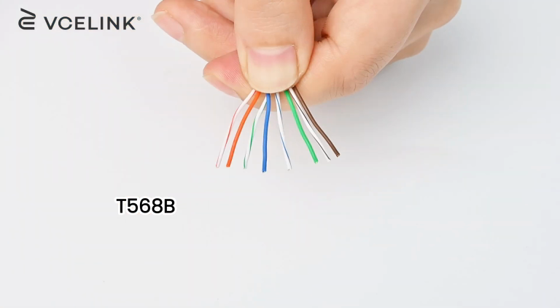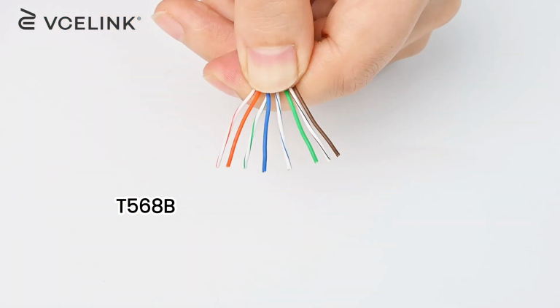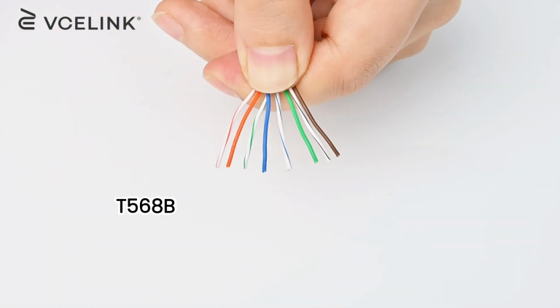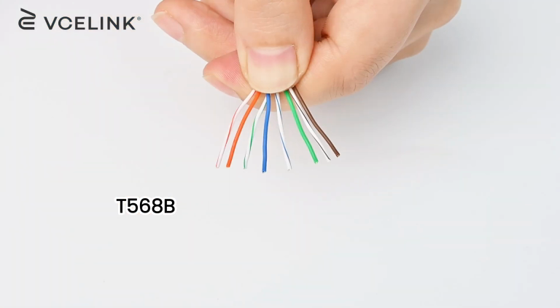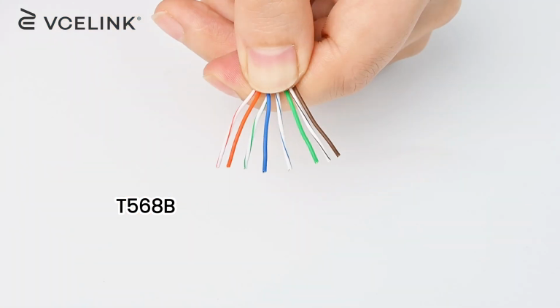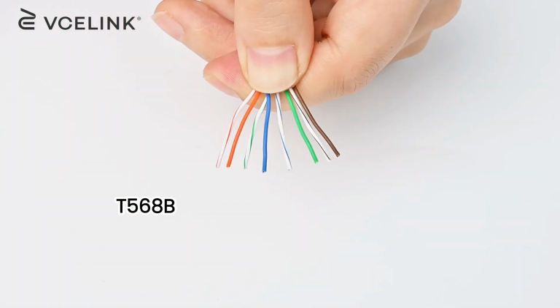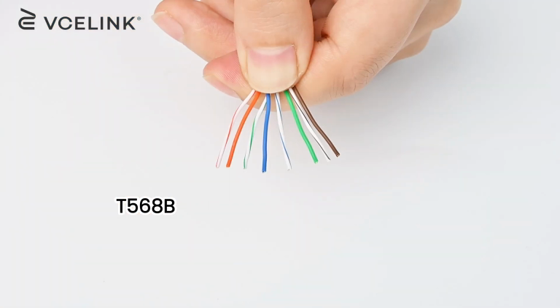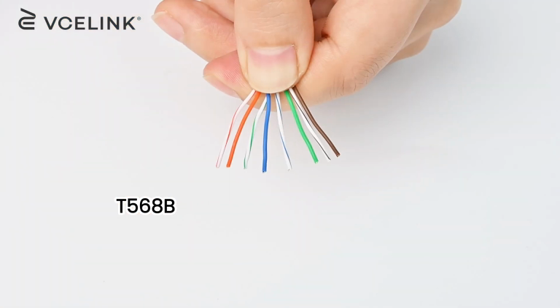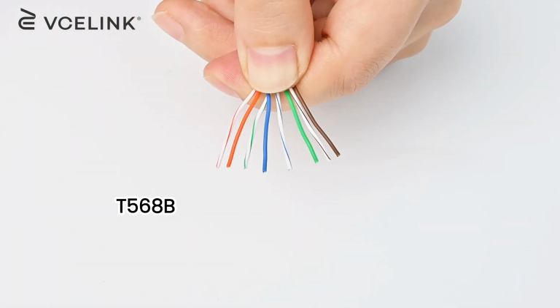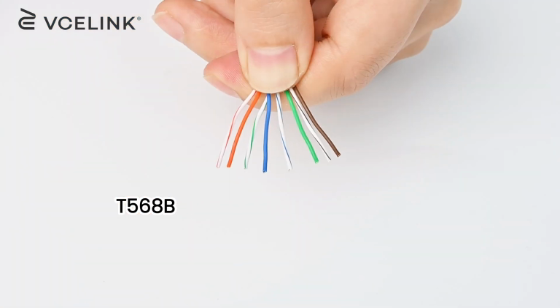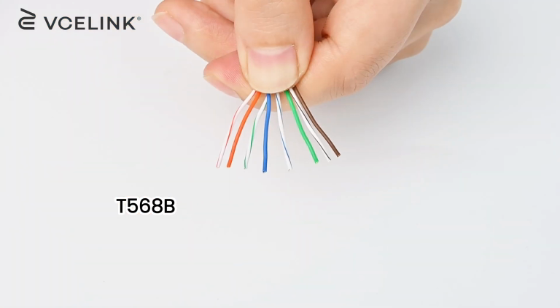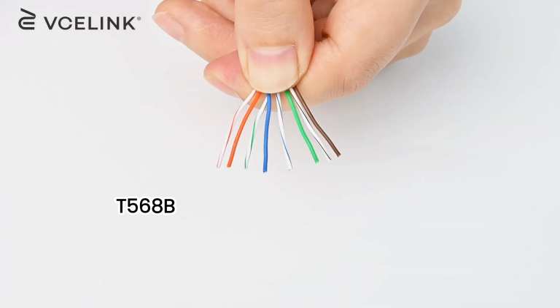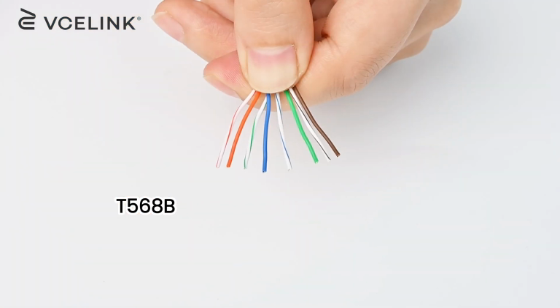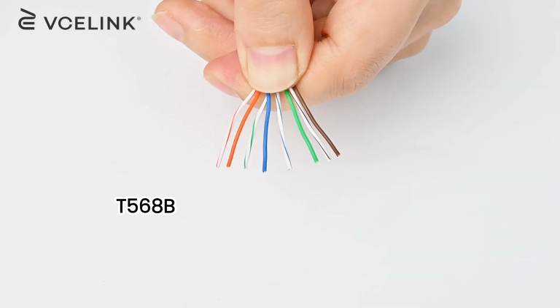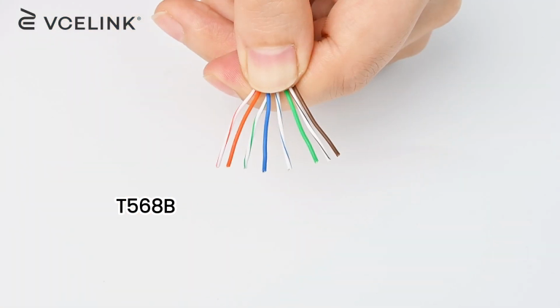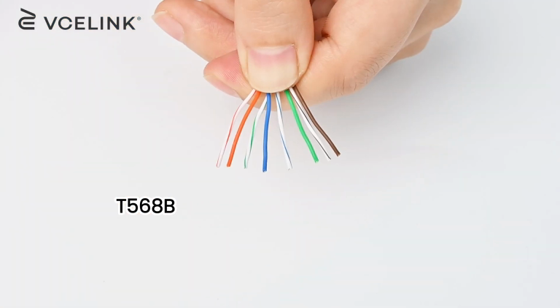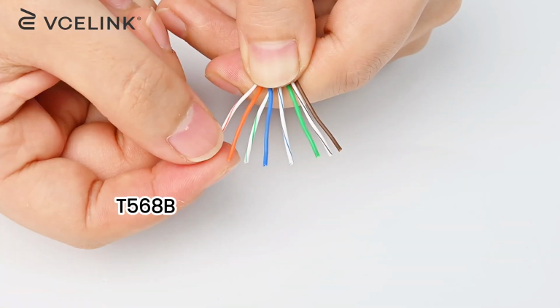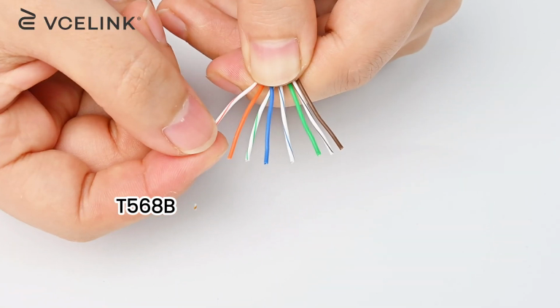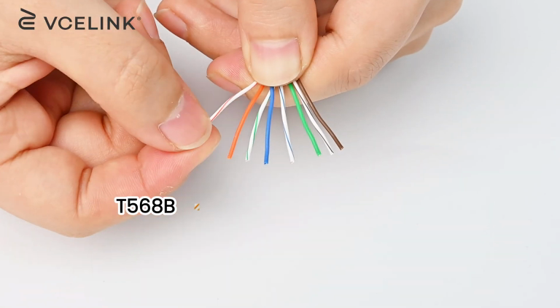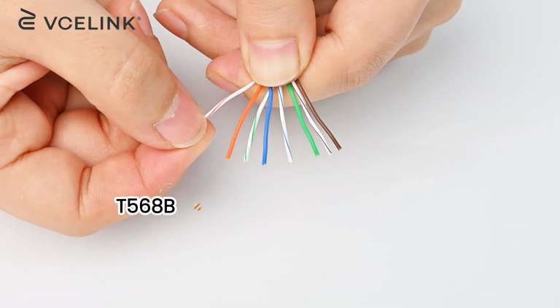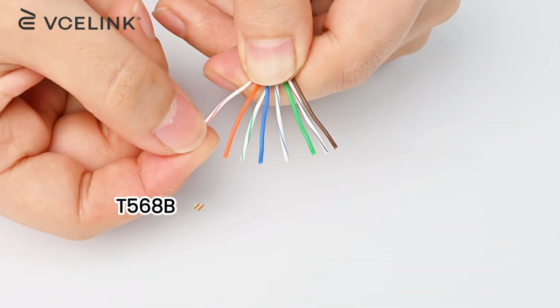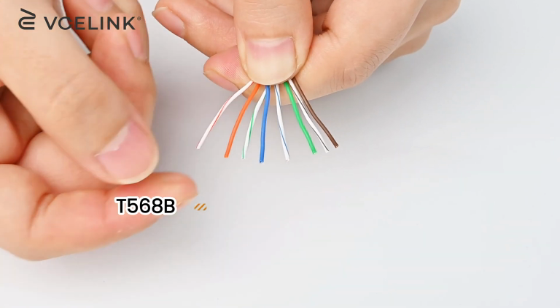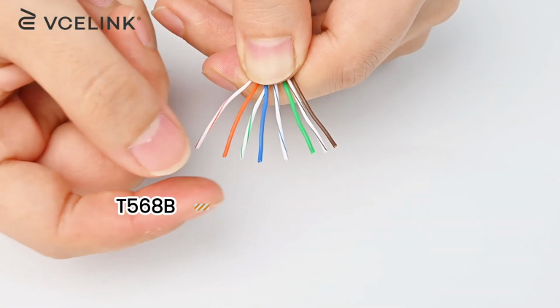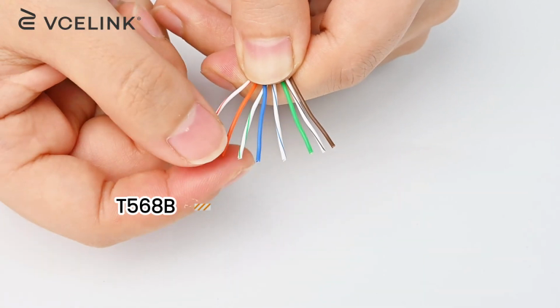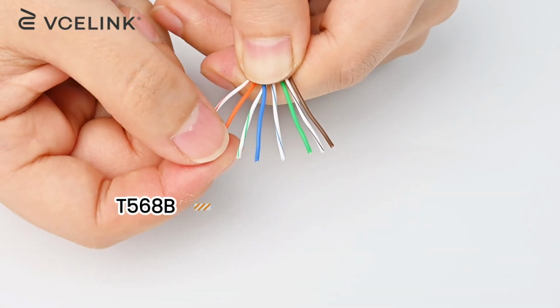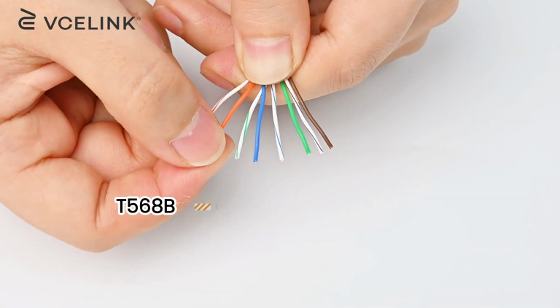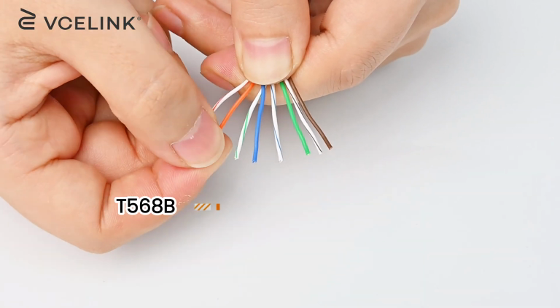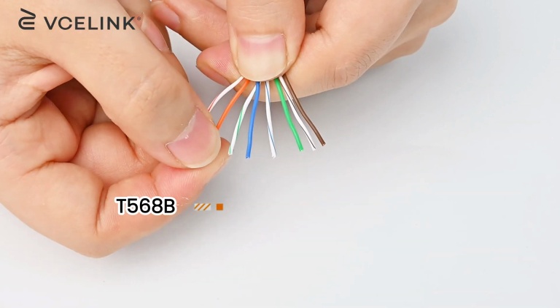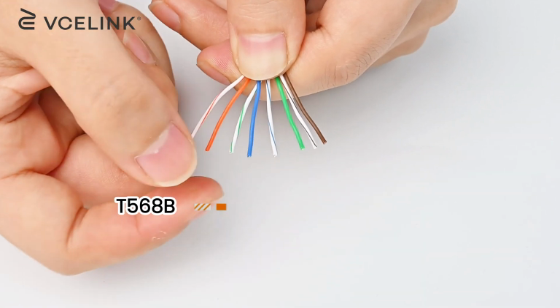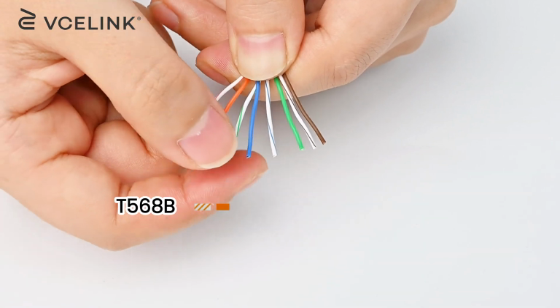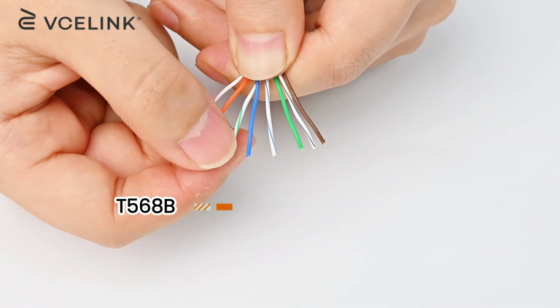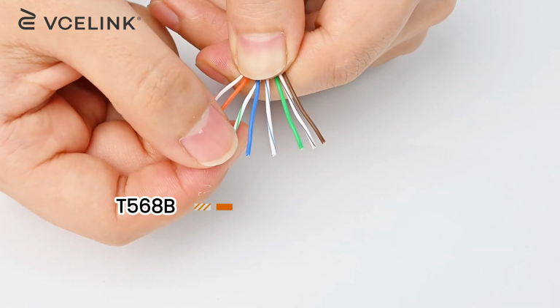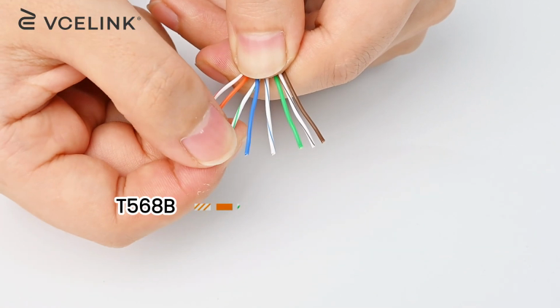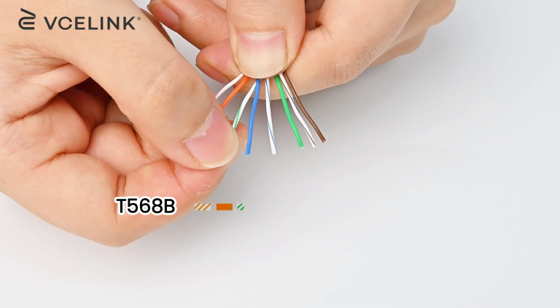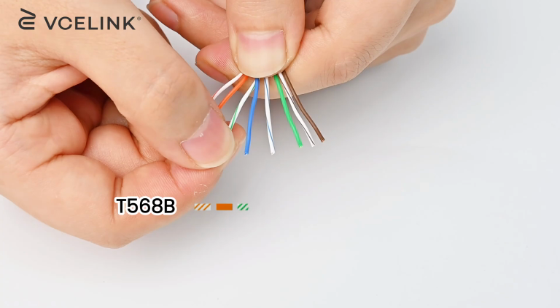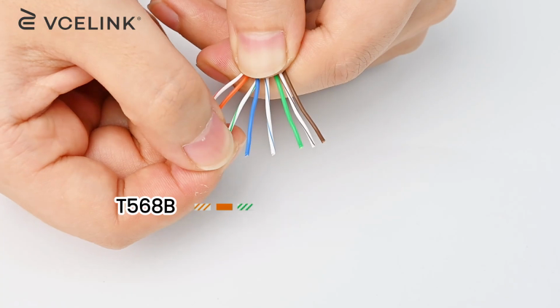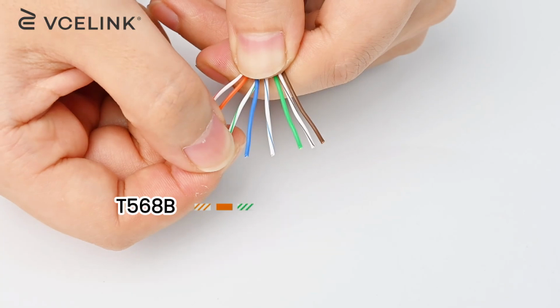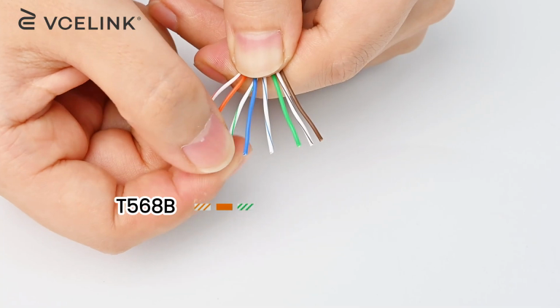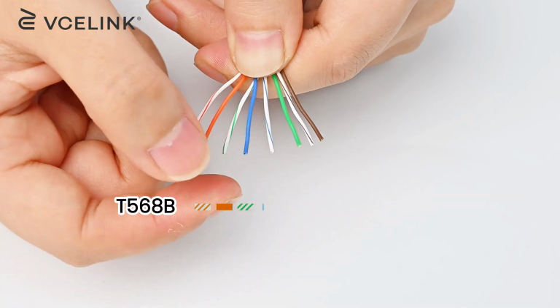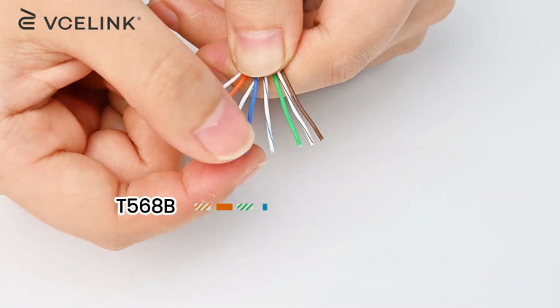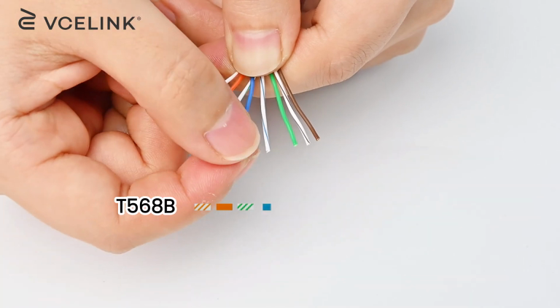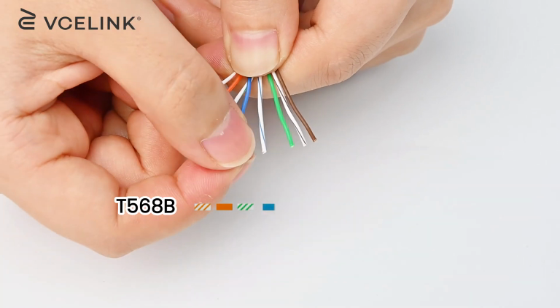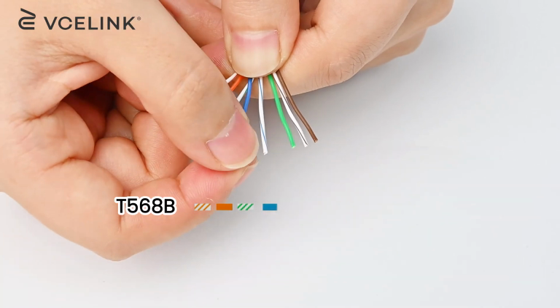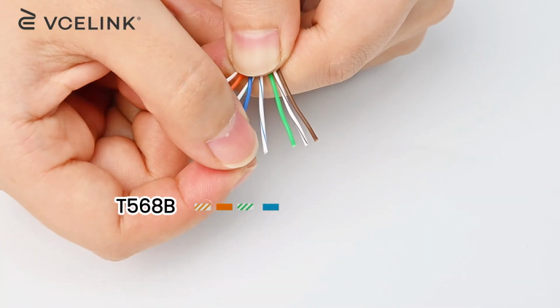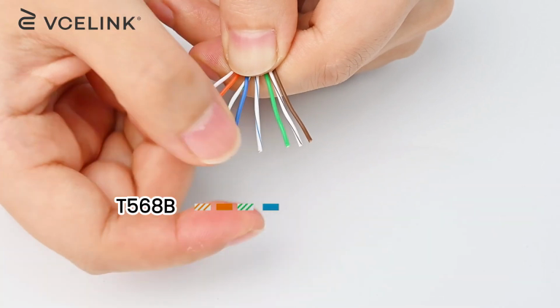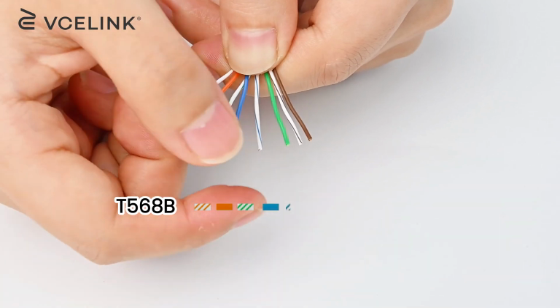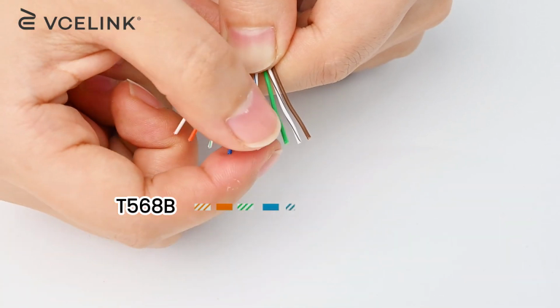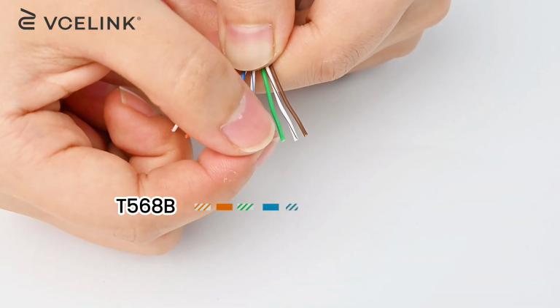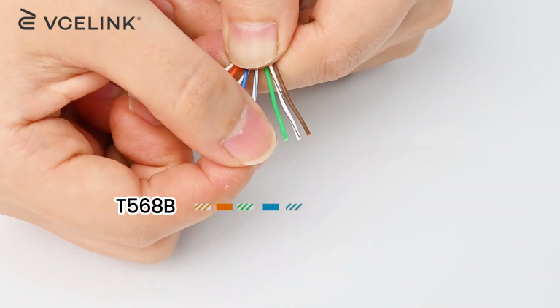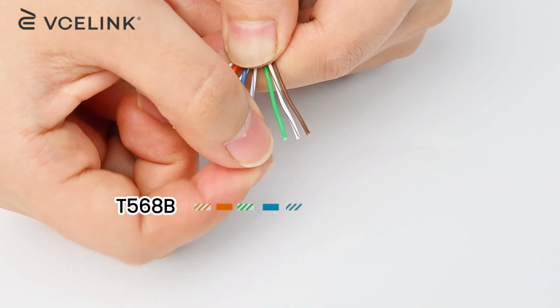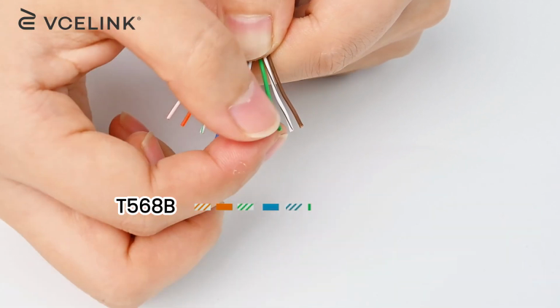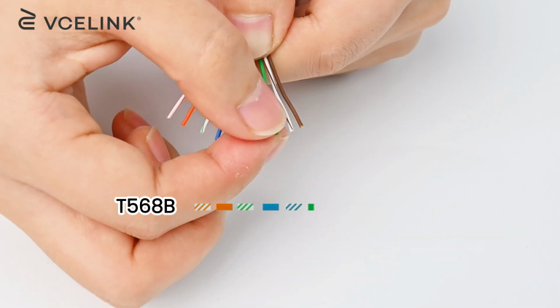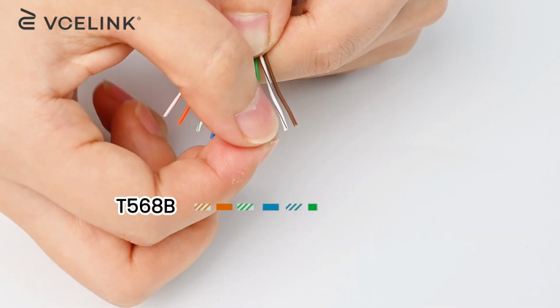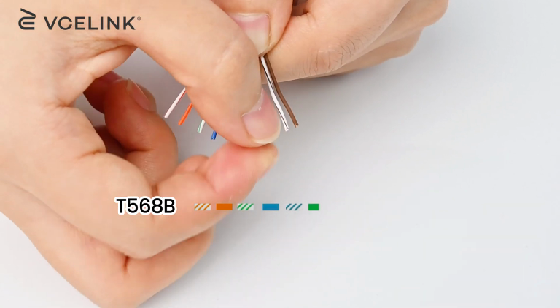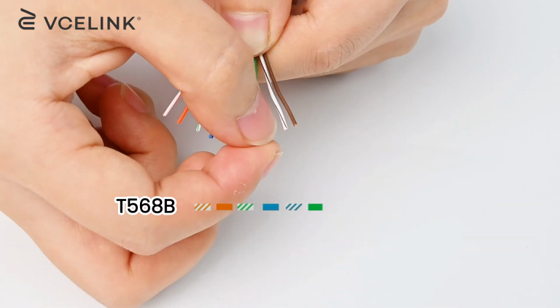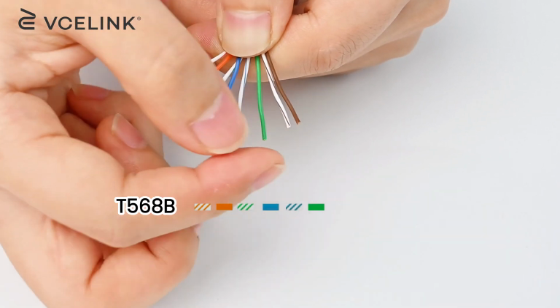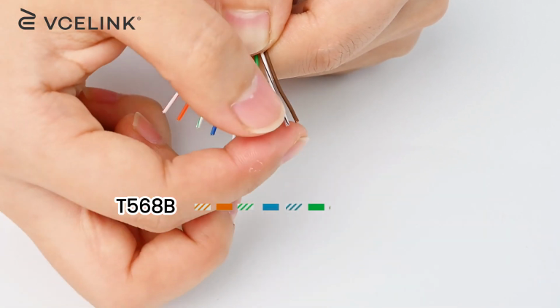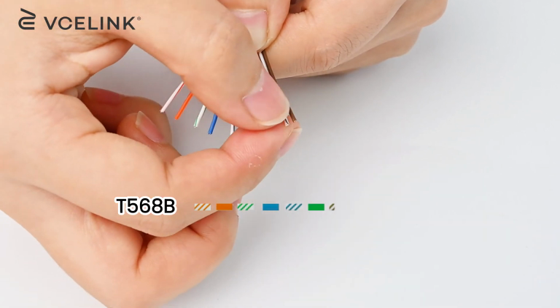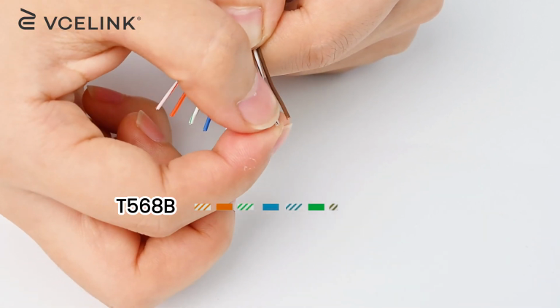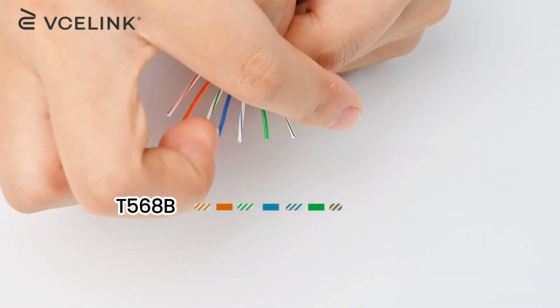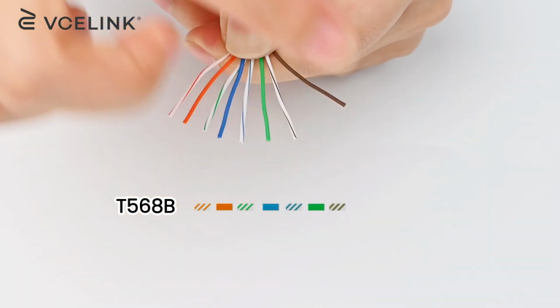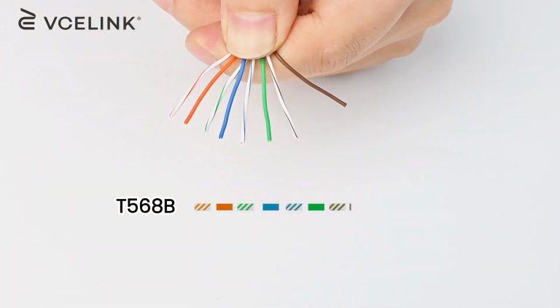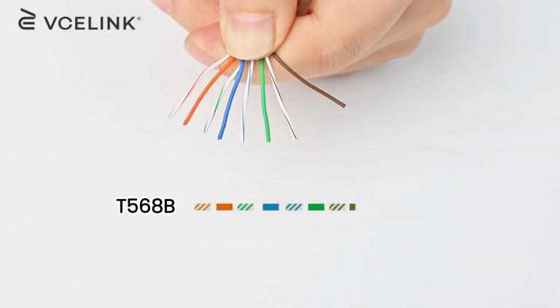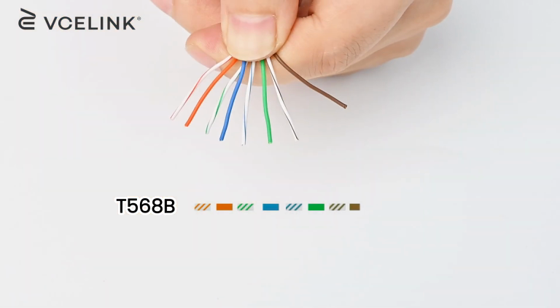And the color code of T568B is: white-orange, orange, white-green, blue, white-blue, green, white-brown, and brown.